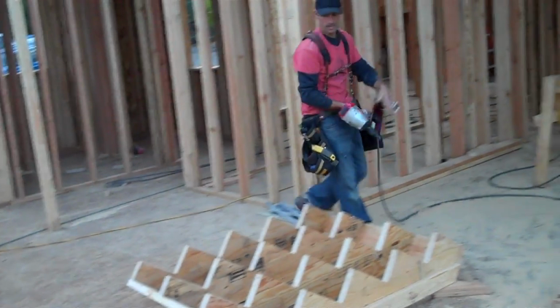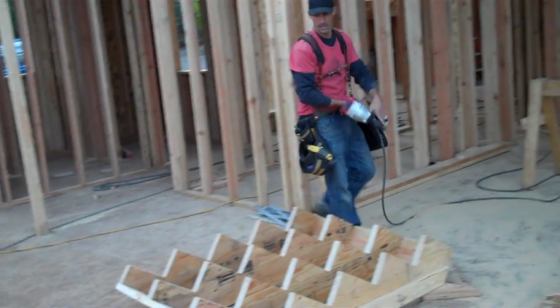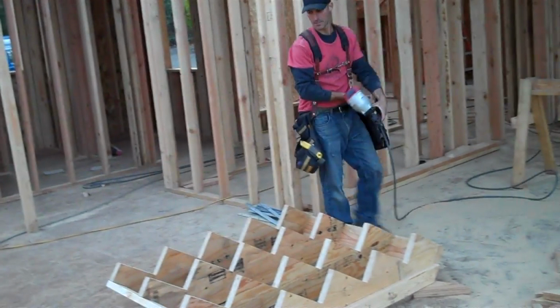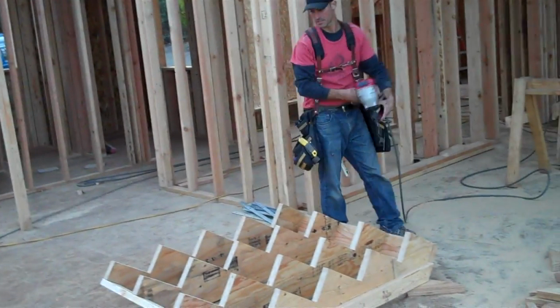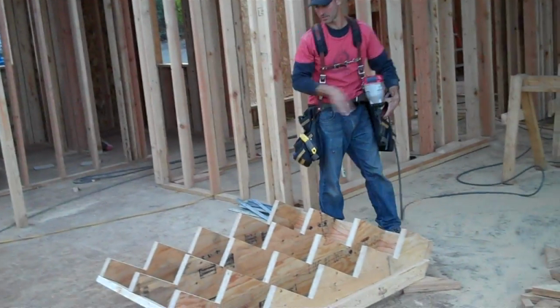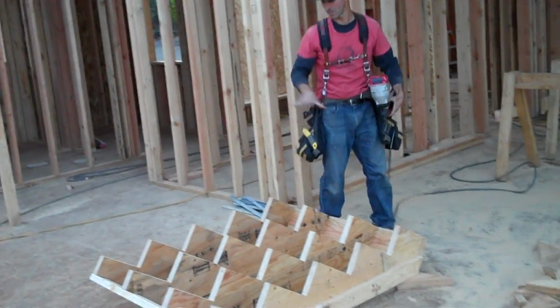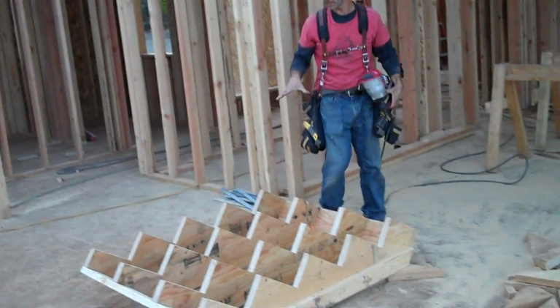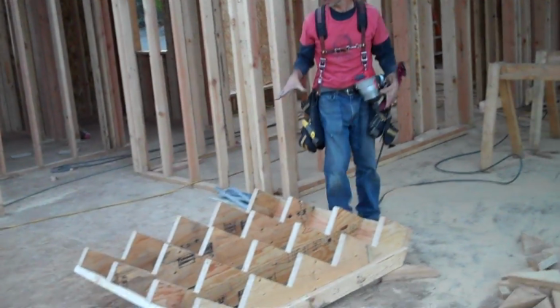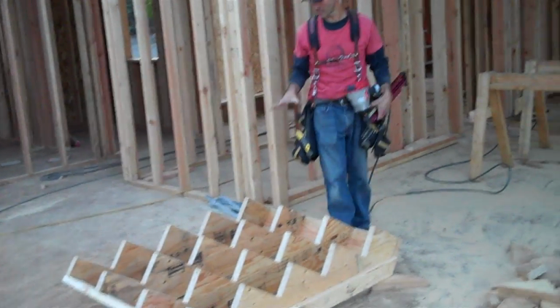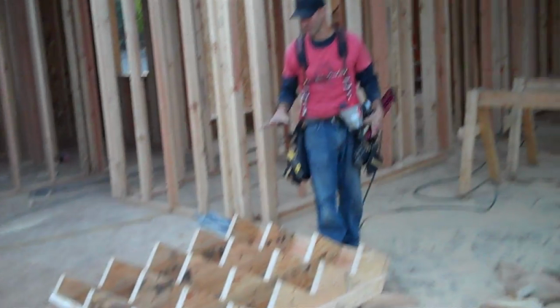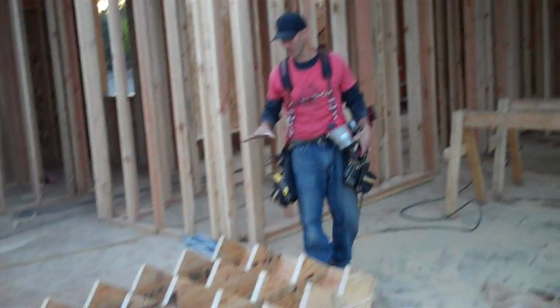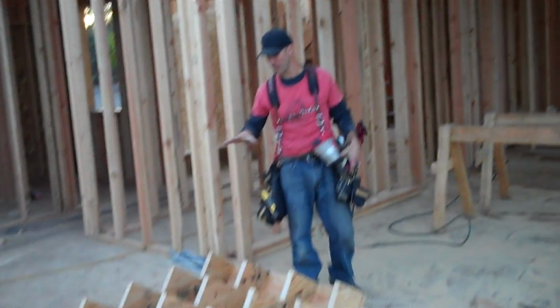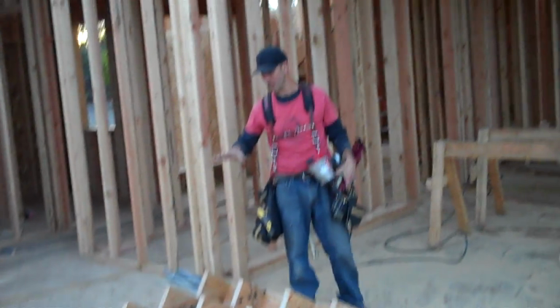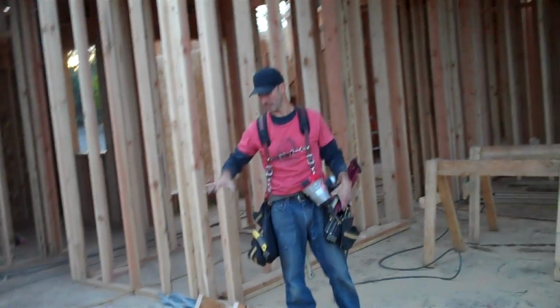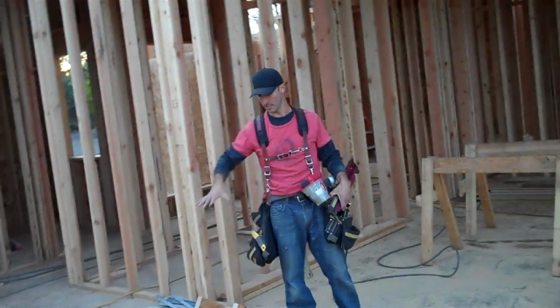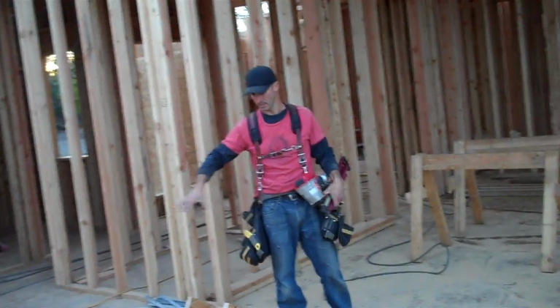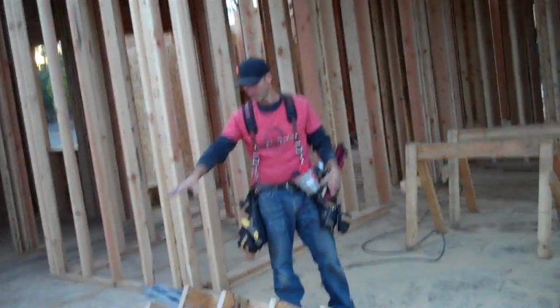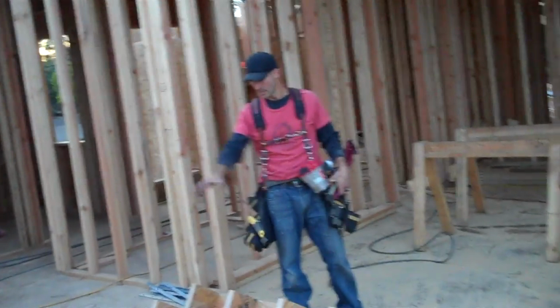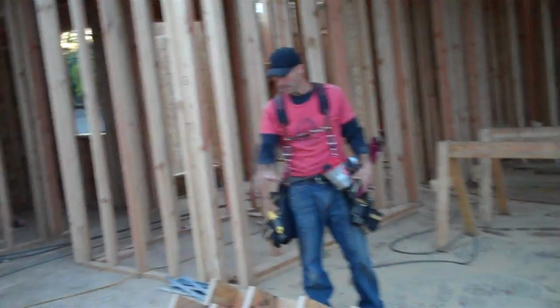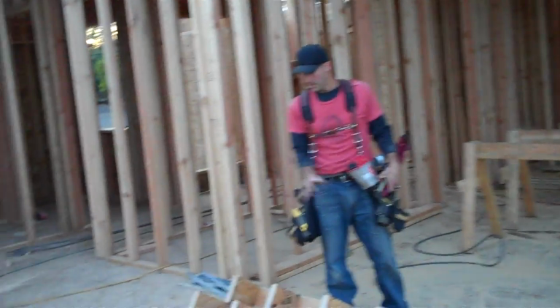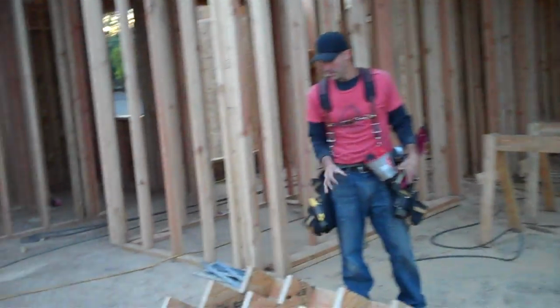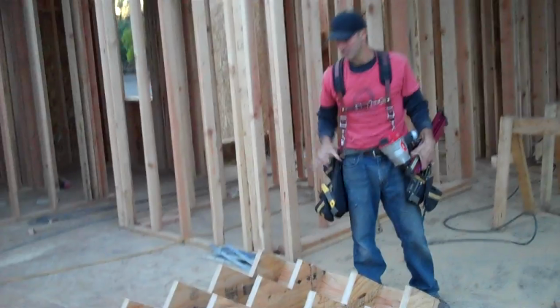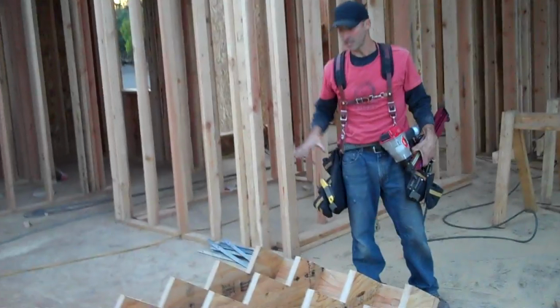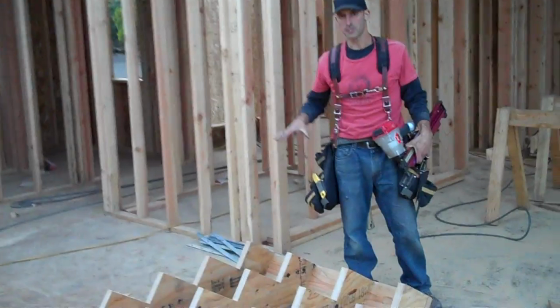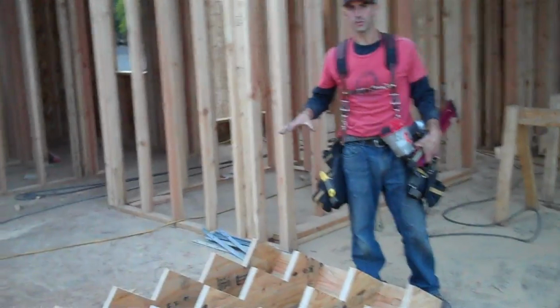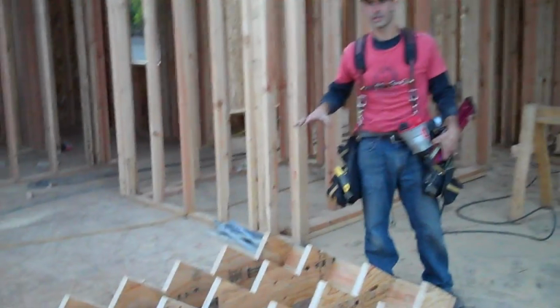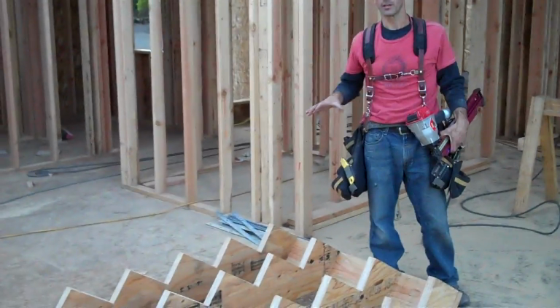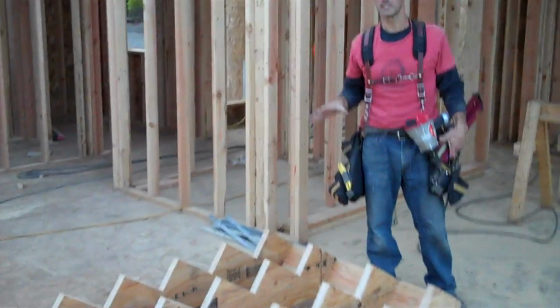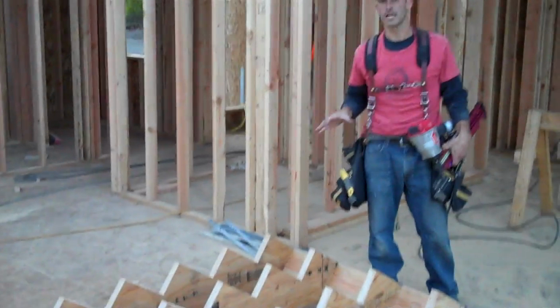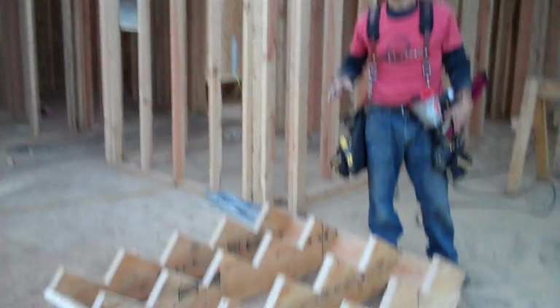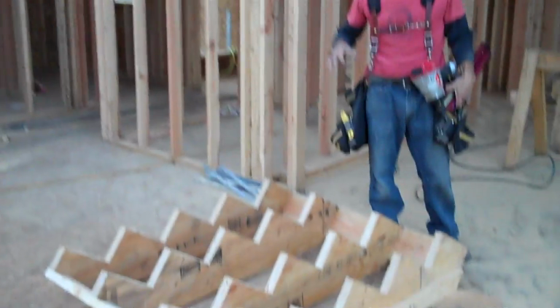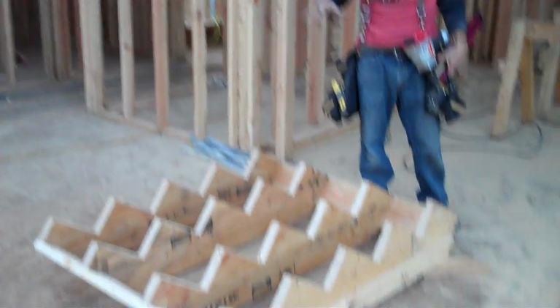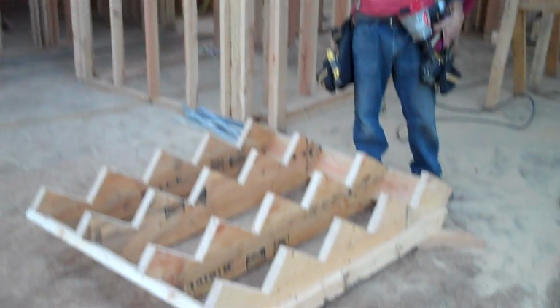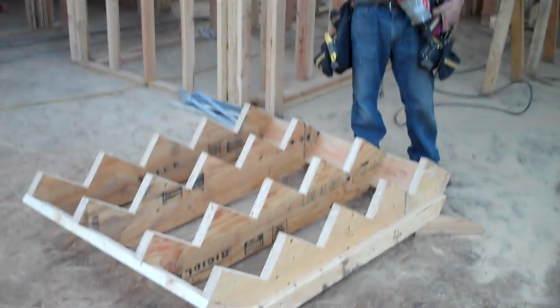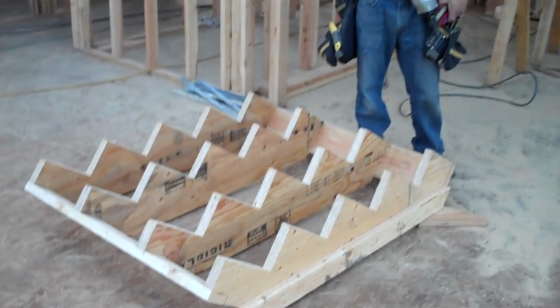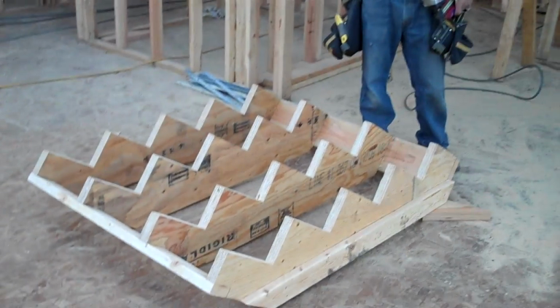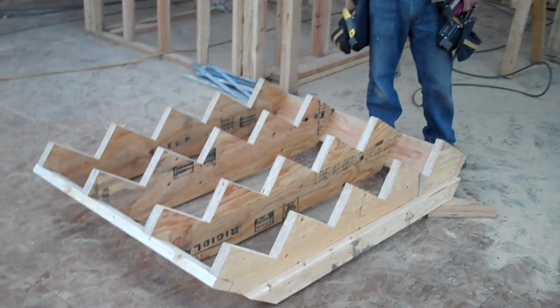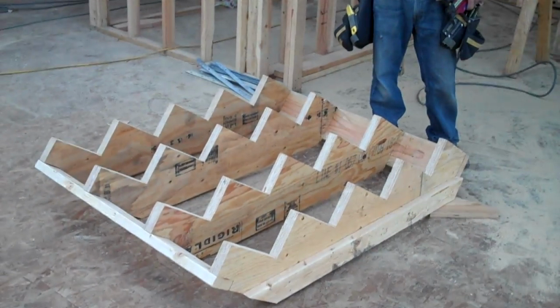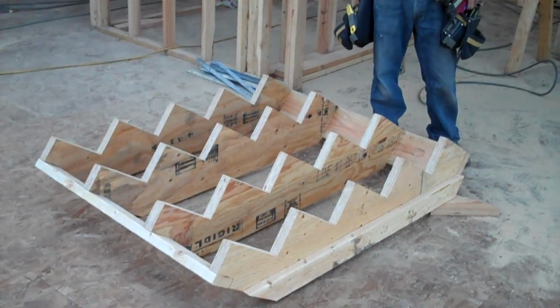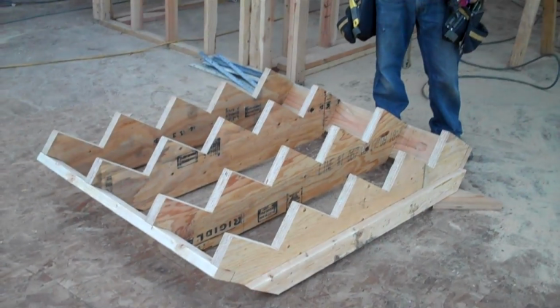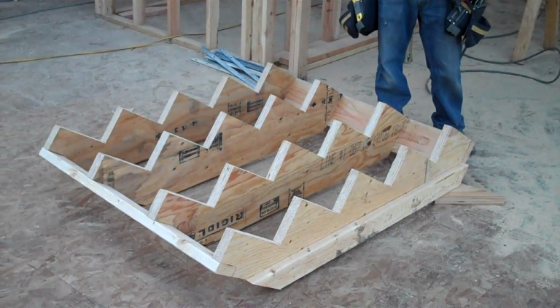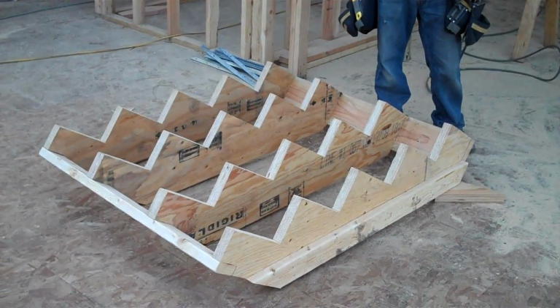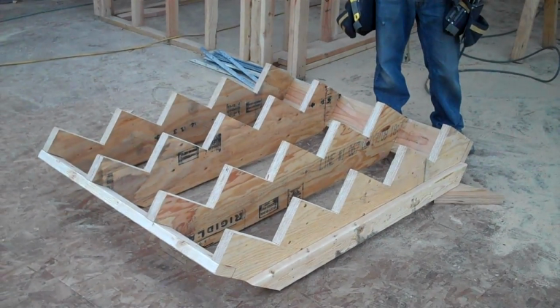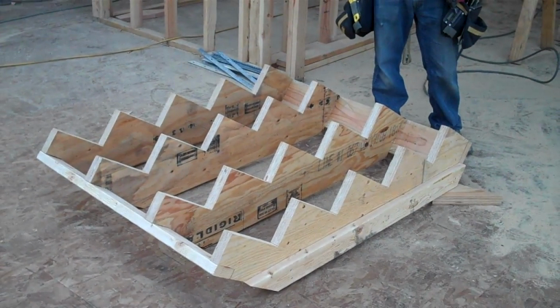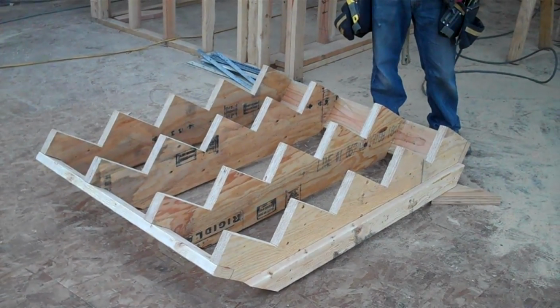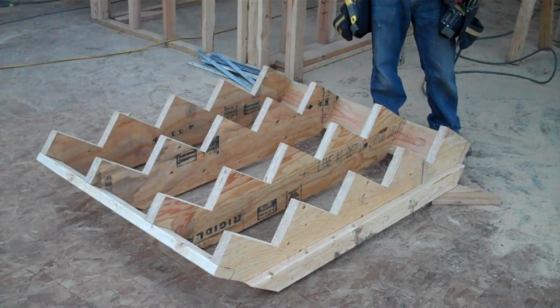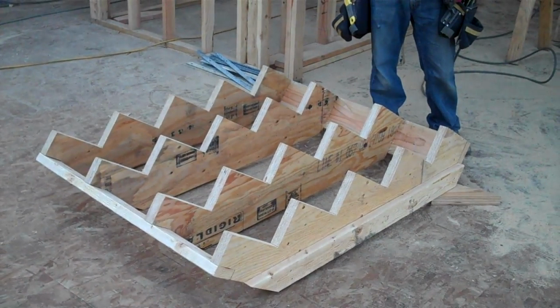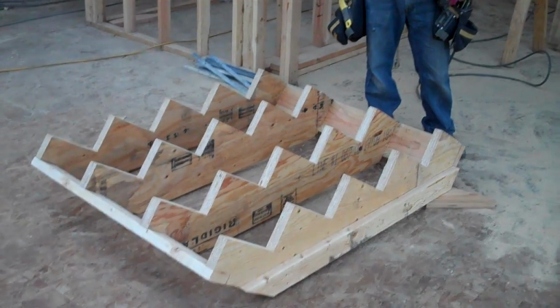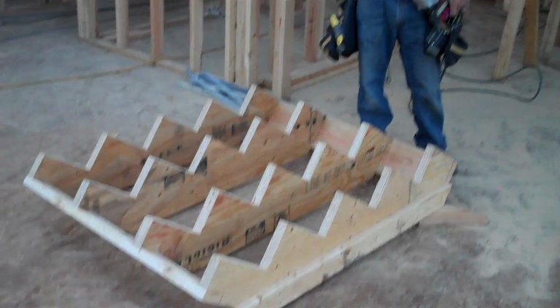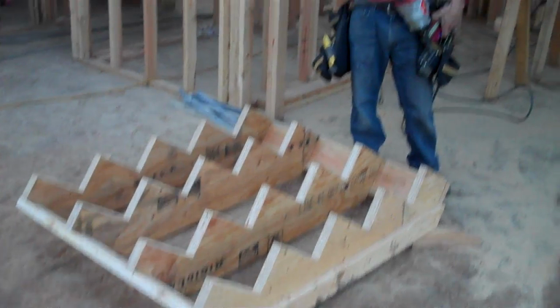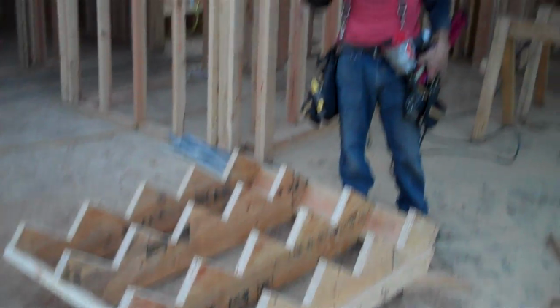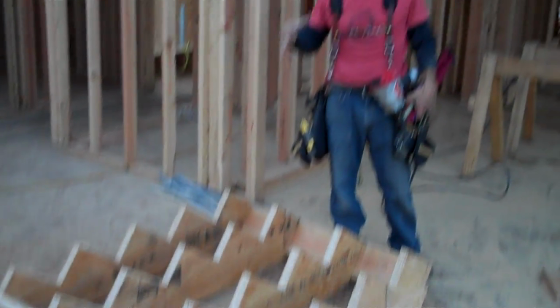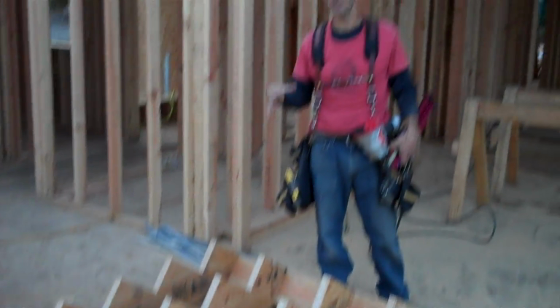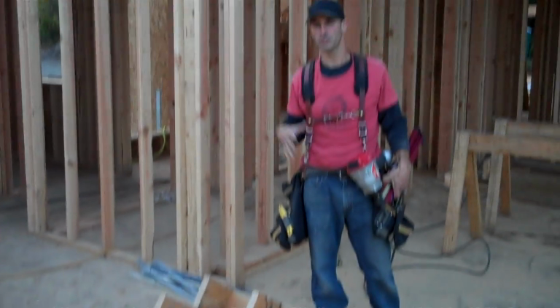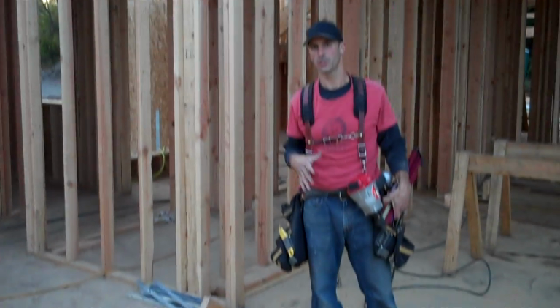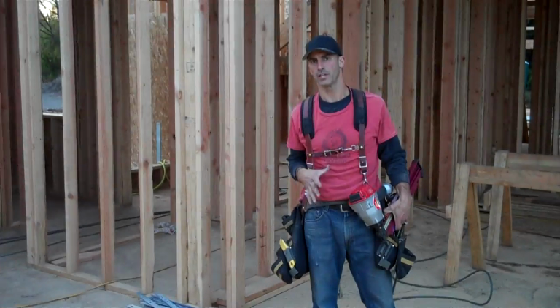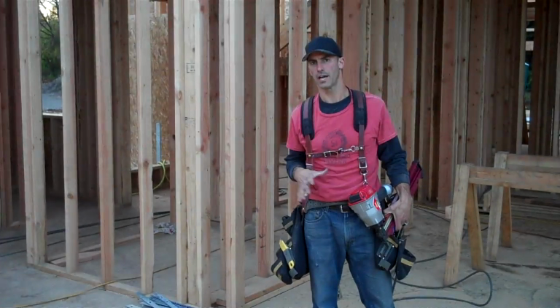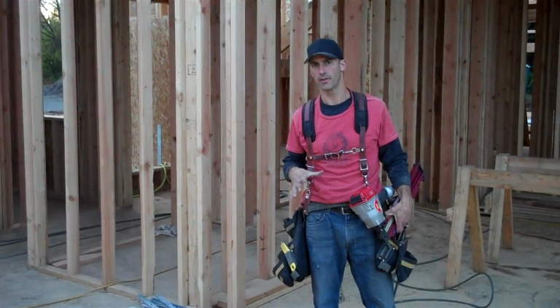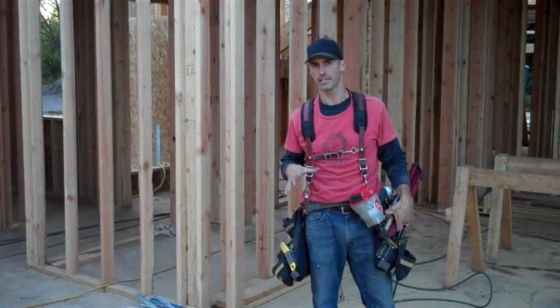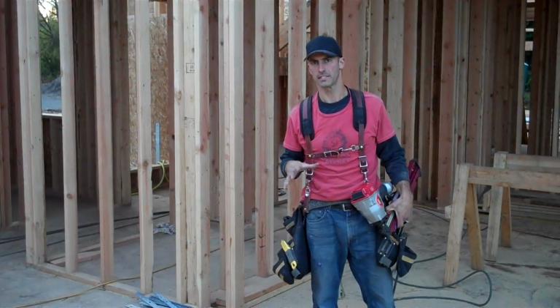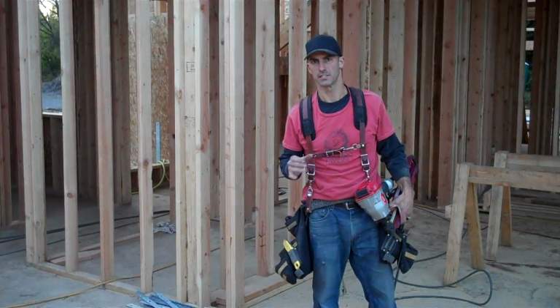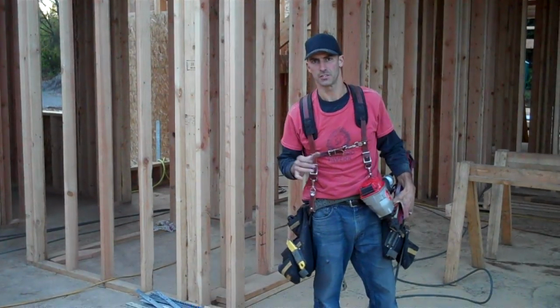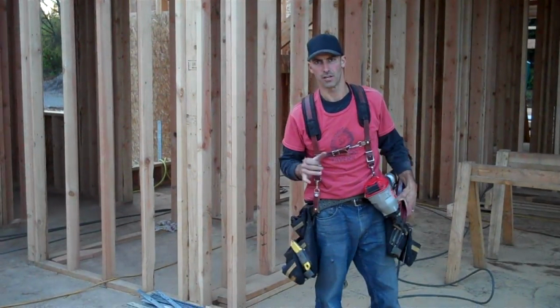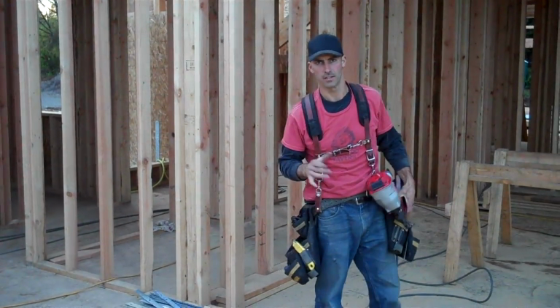So this is our basic stair stringer assembly. I'm now going to carry this over to where it gets installed in place and show you how it gets installed.